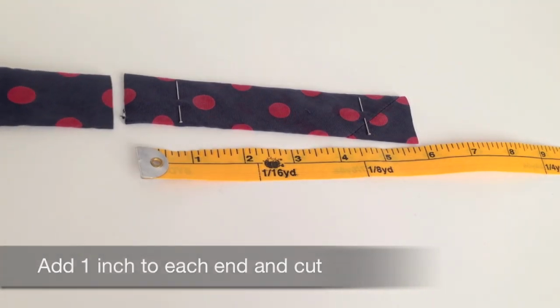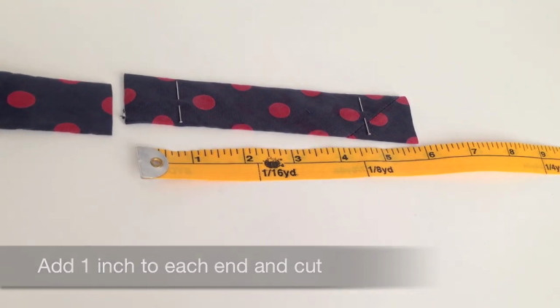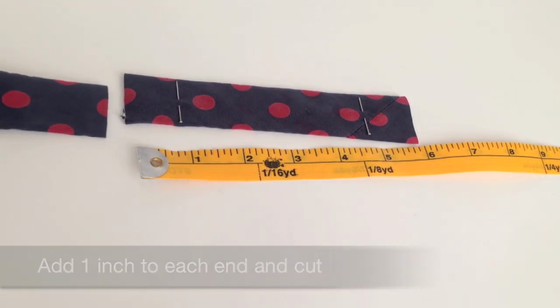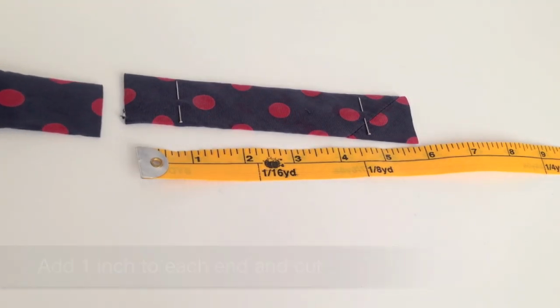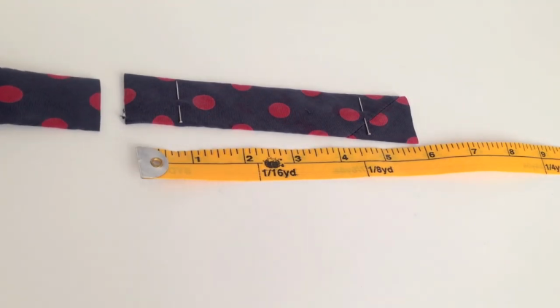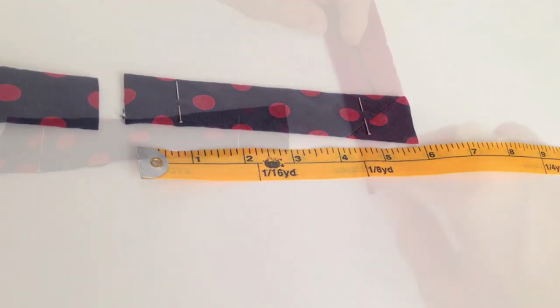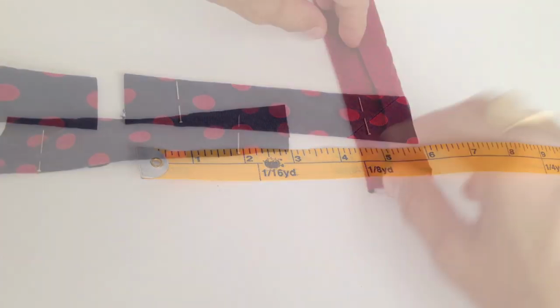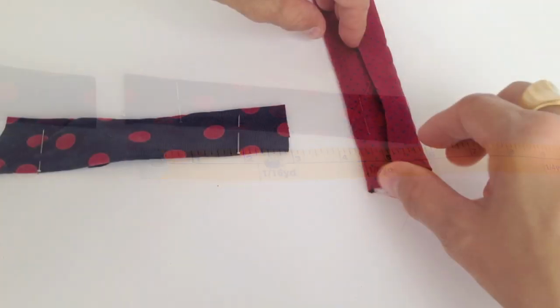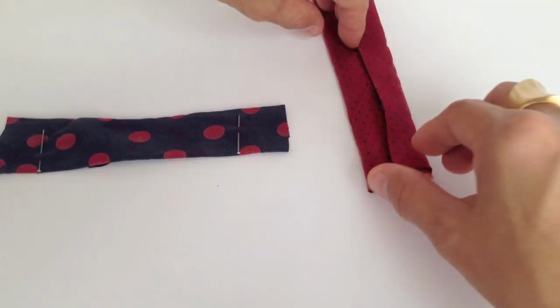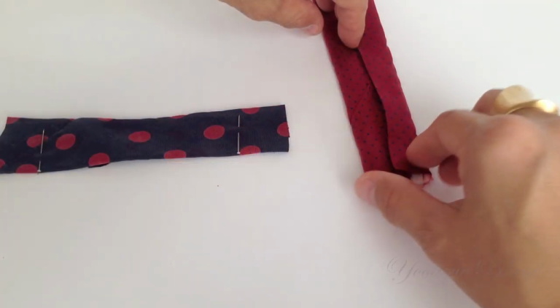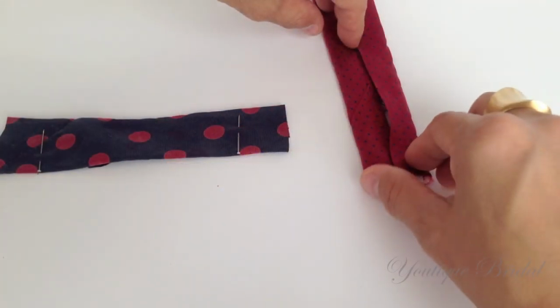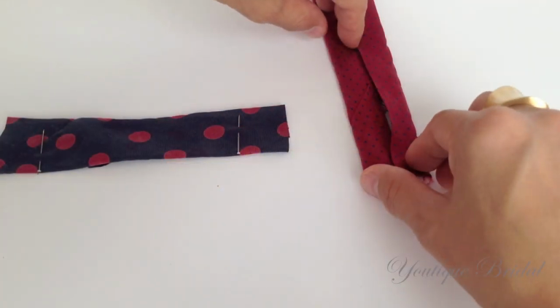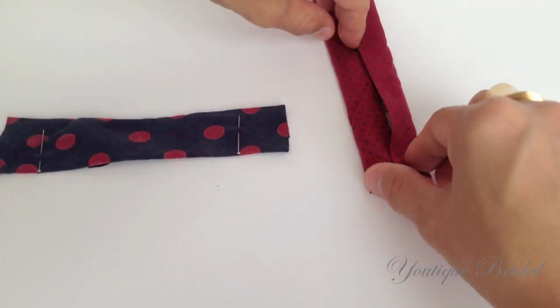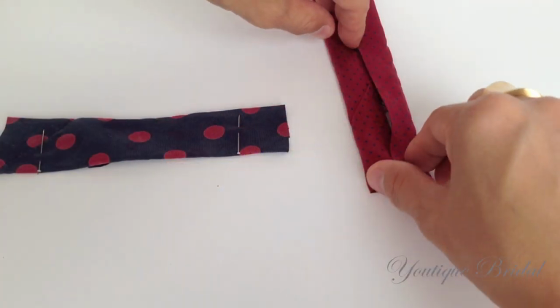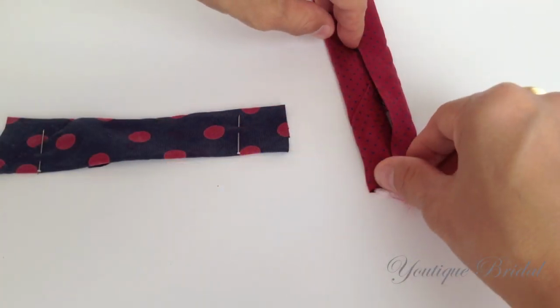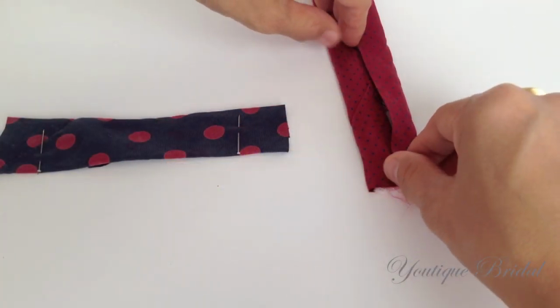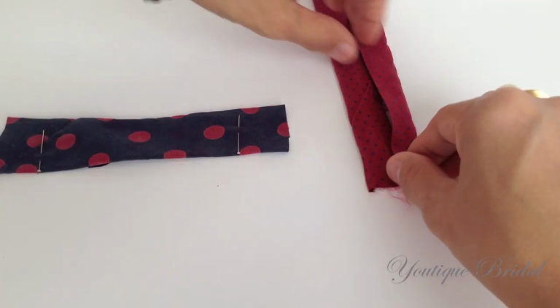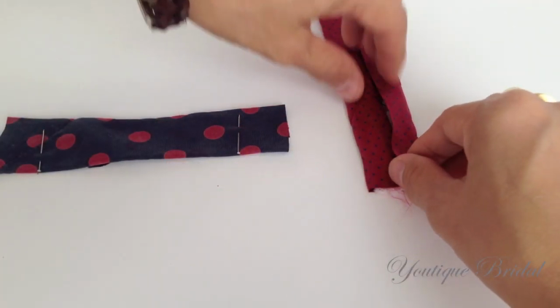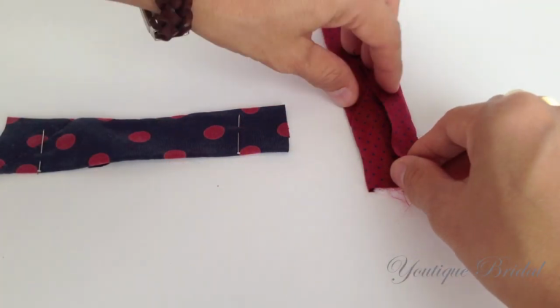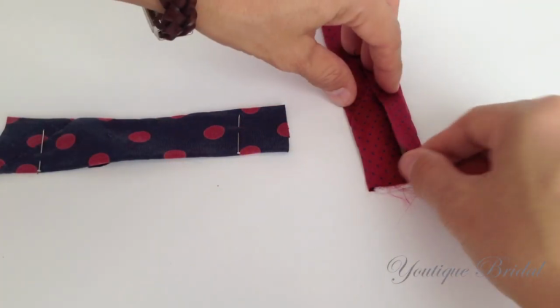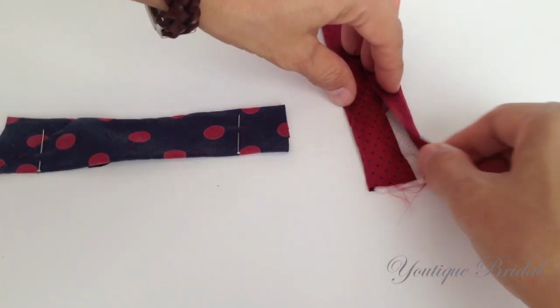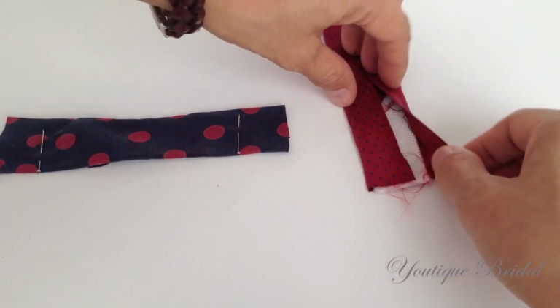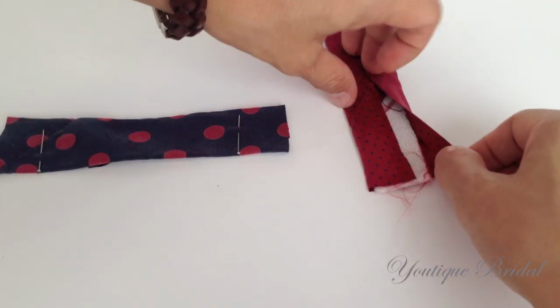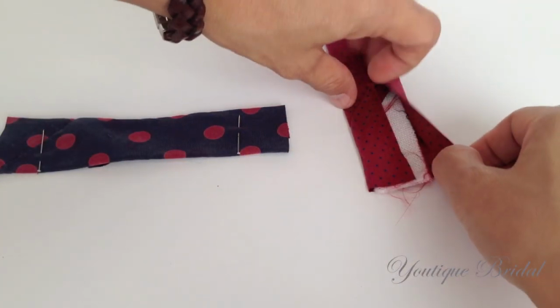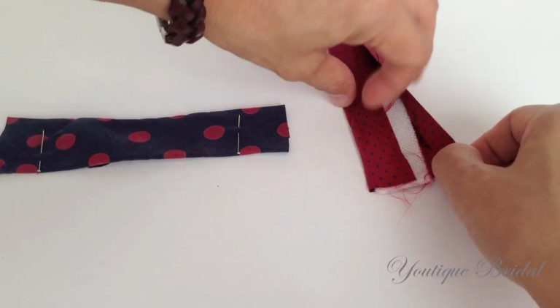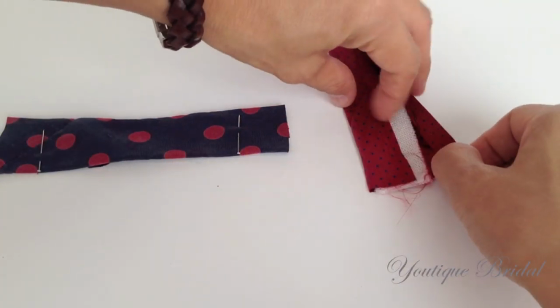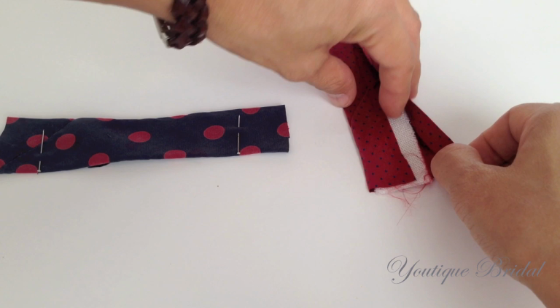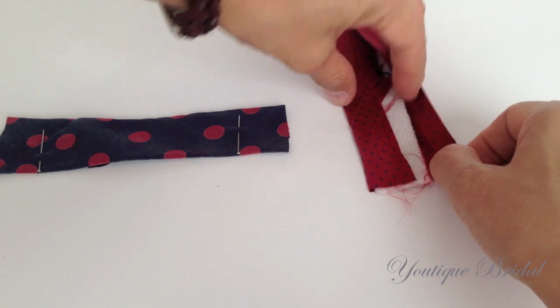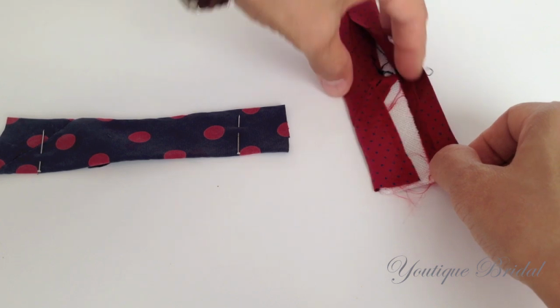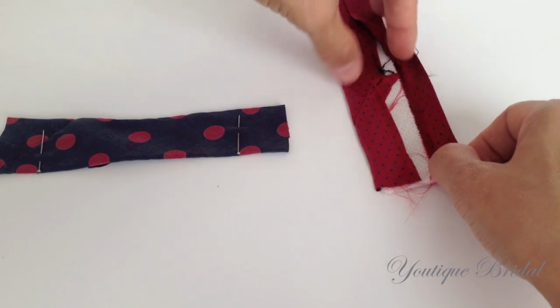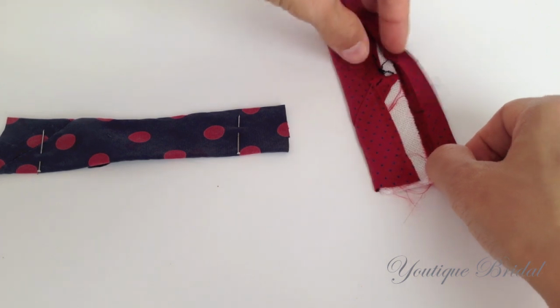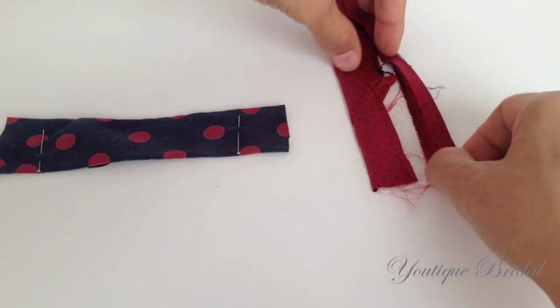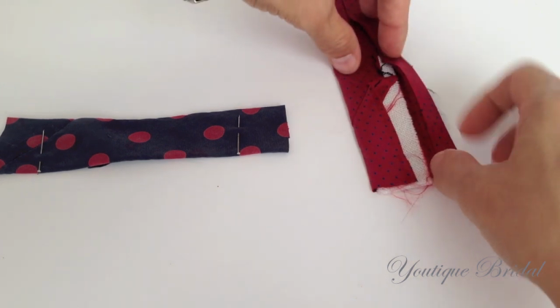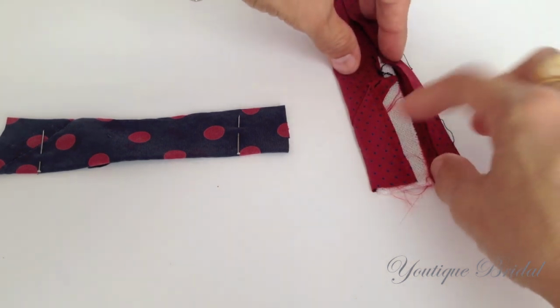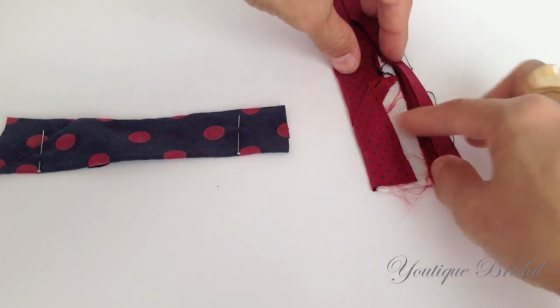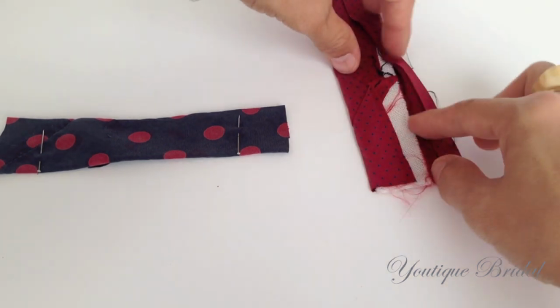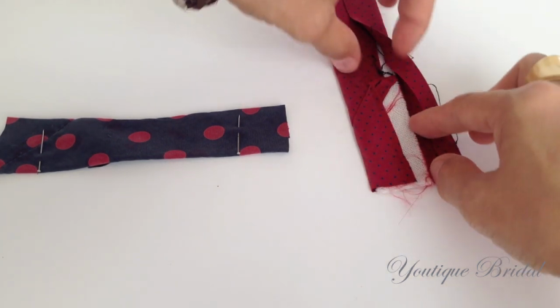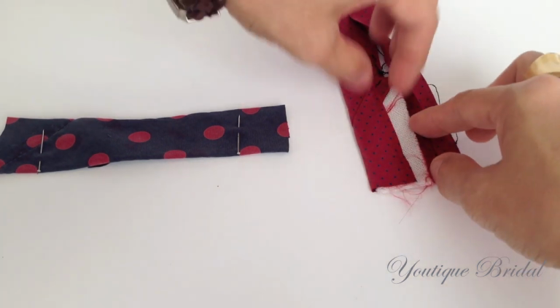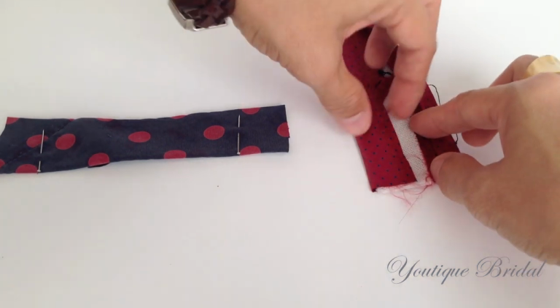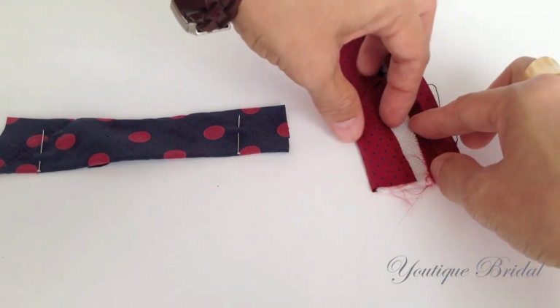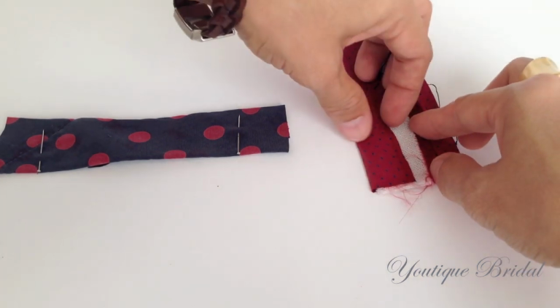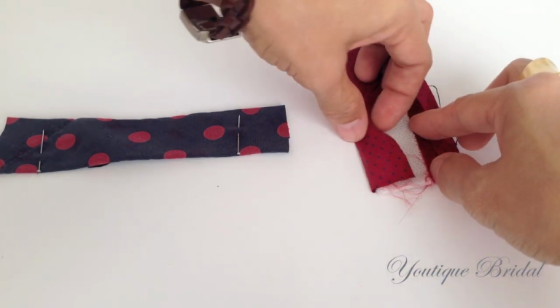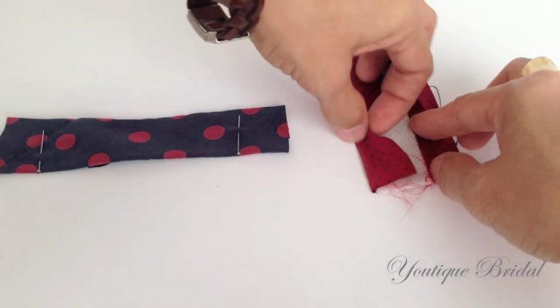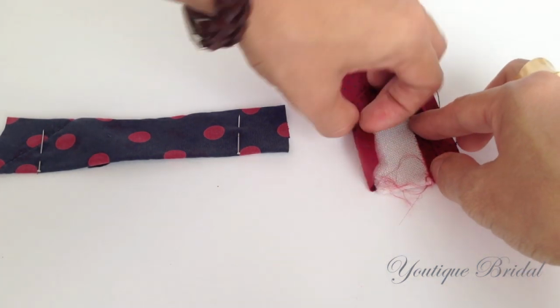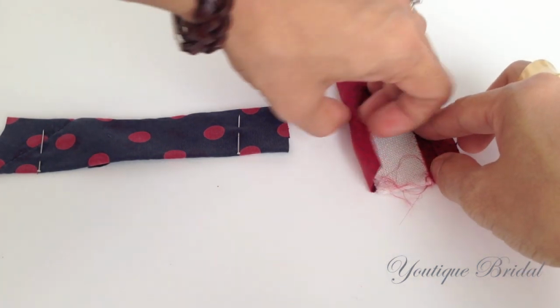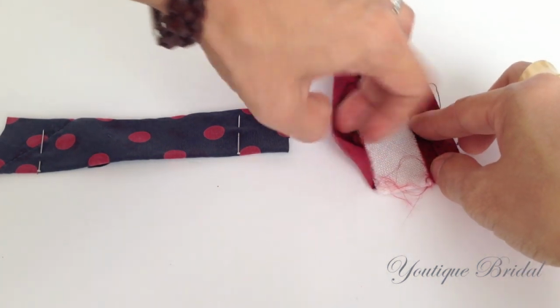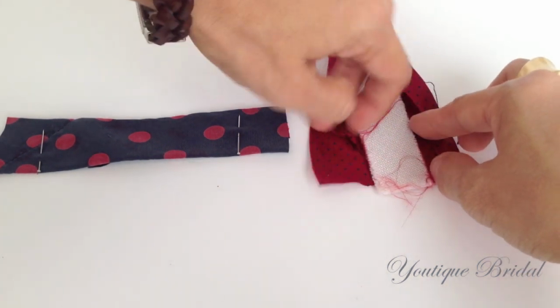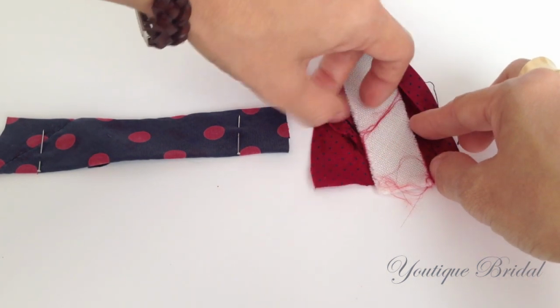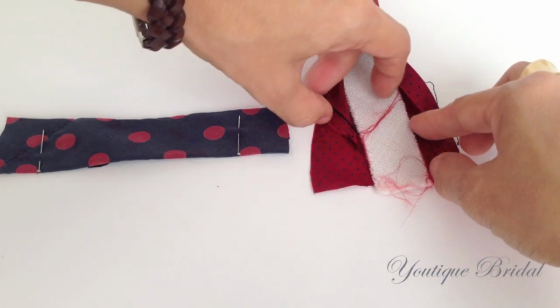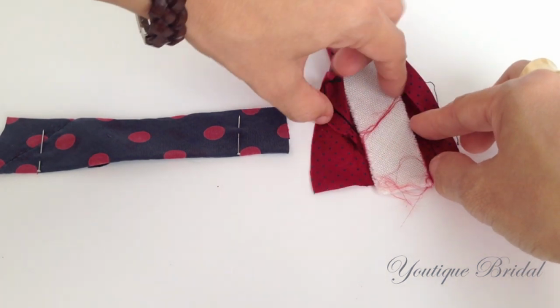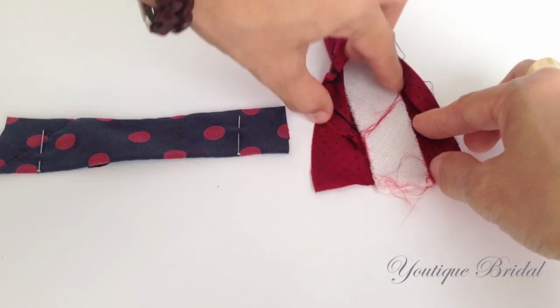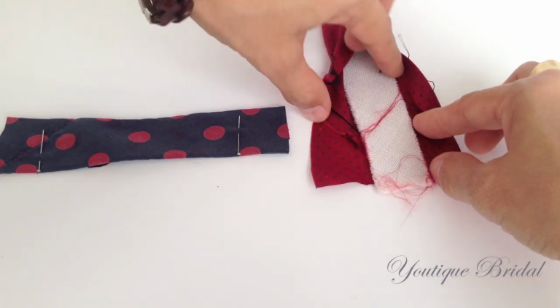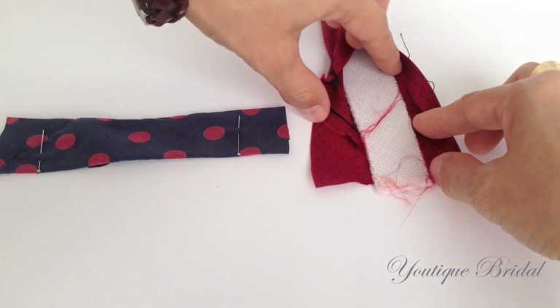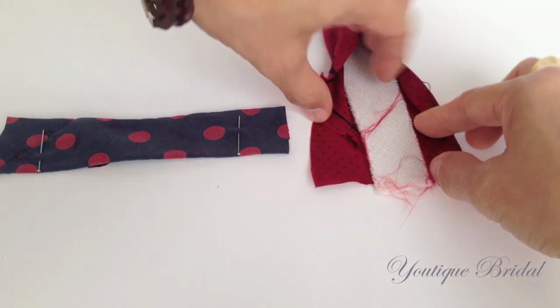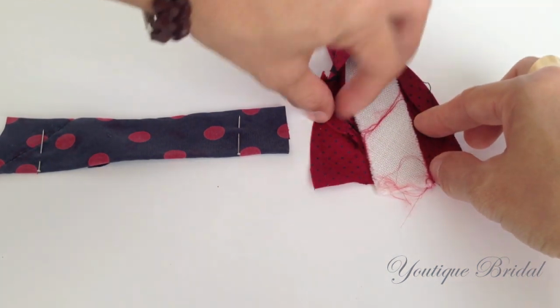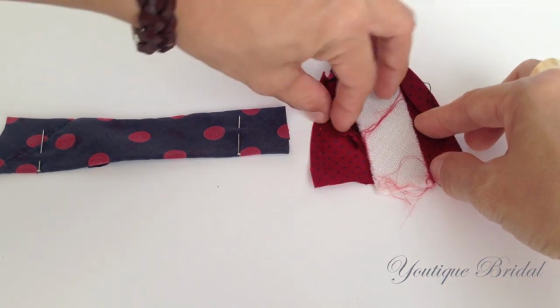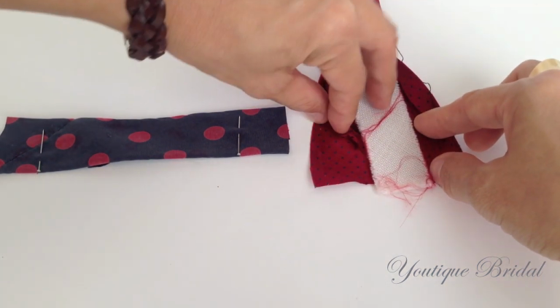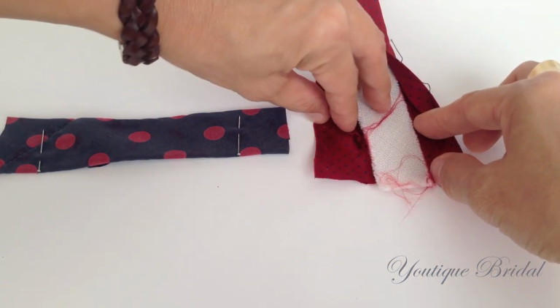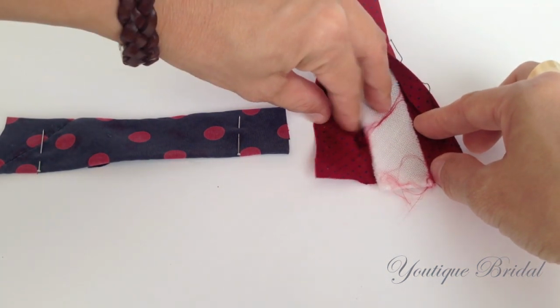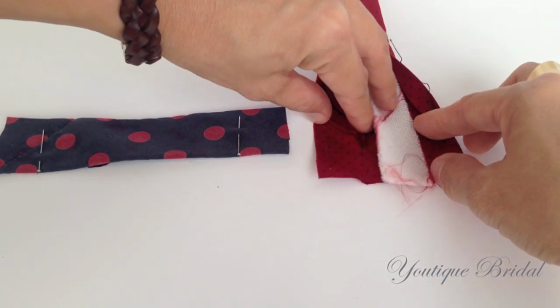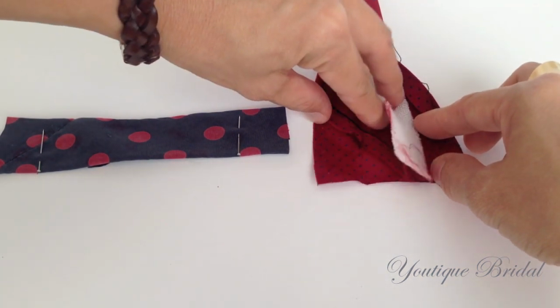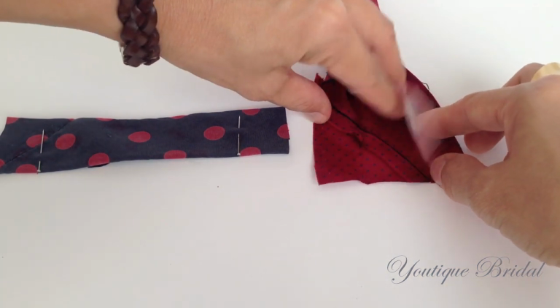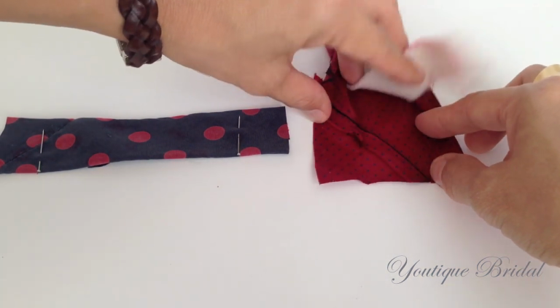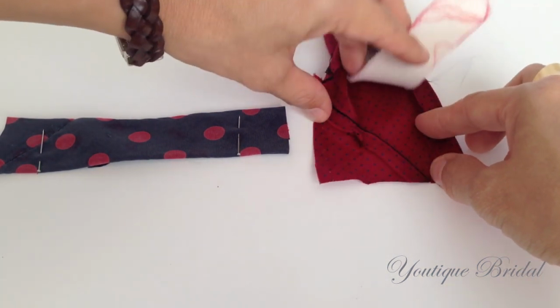Next, take the main tie and open up the seams about 2 inches, and then fold the interfacing up.